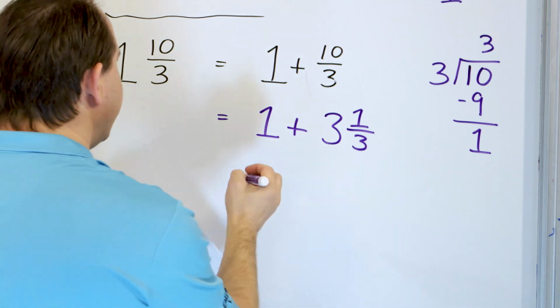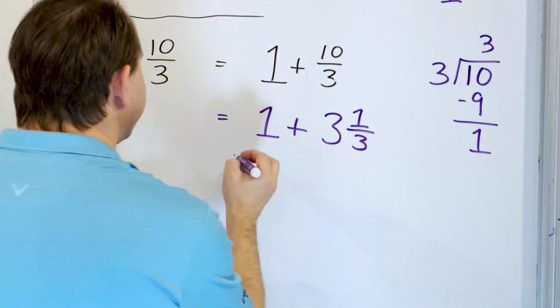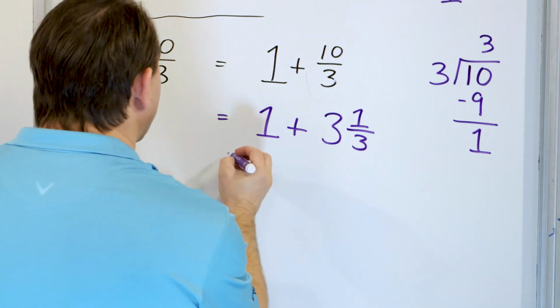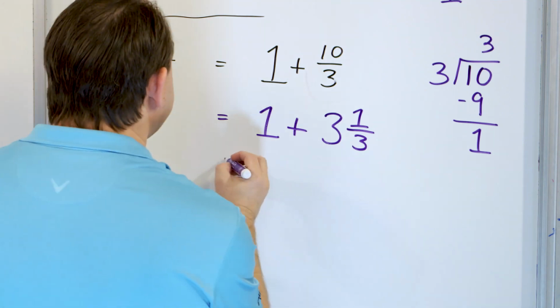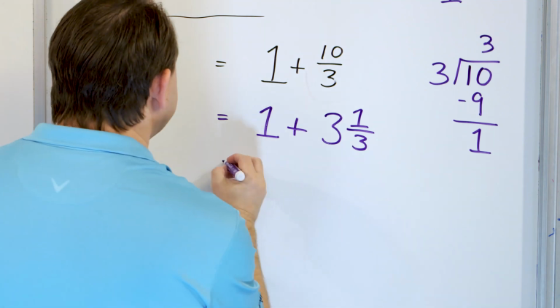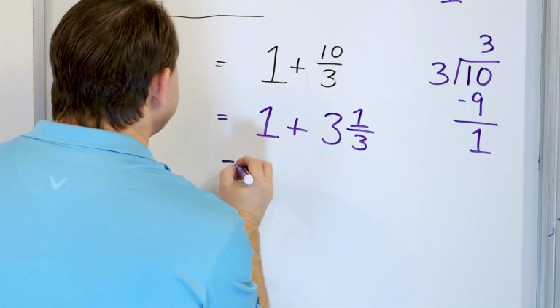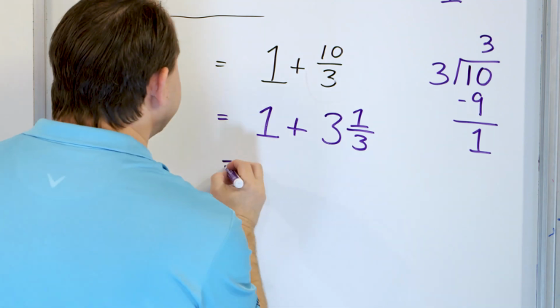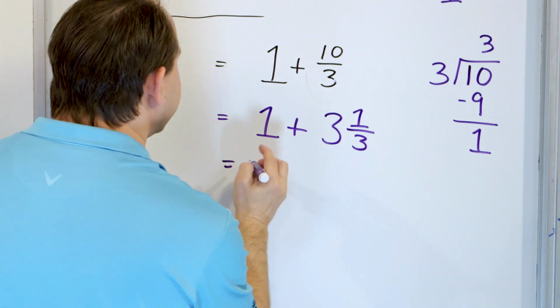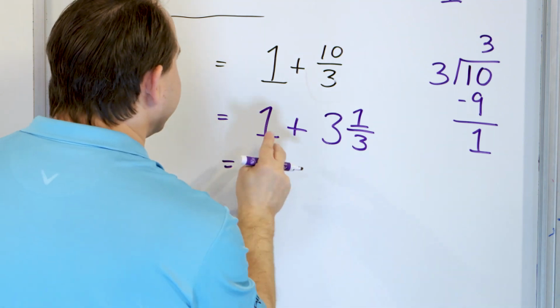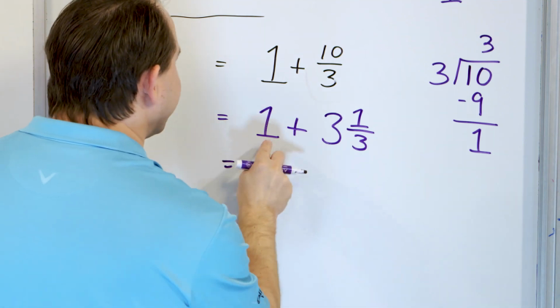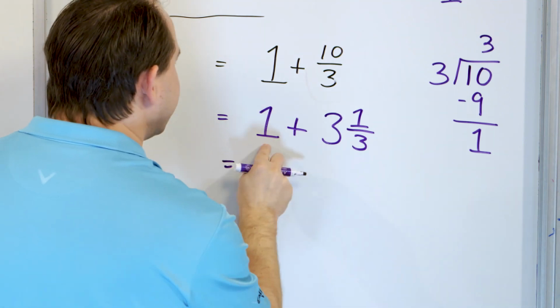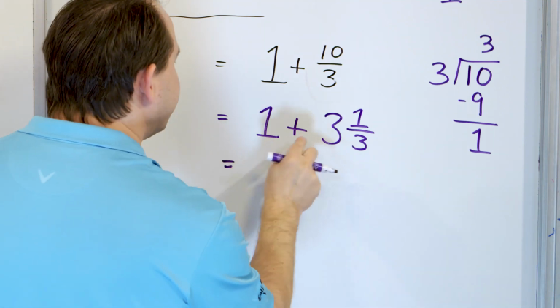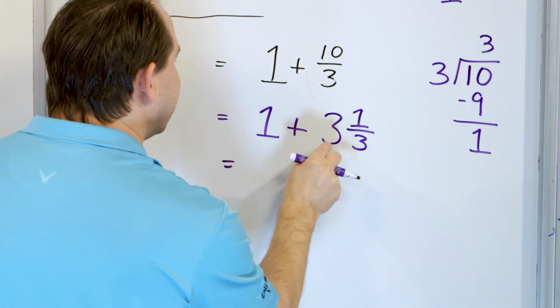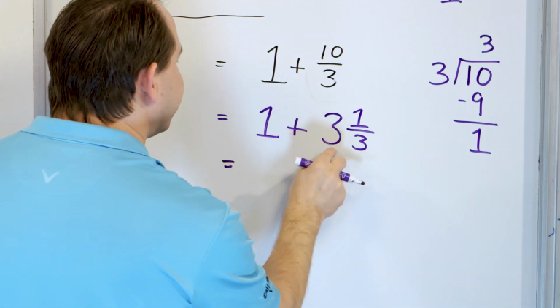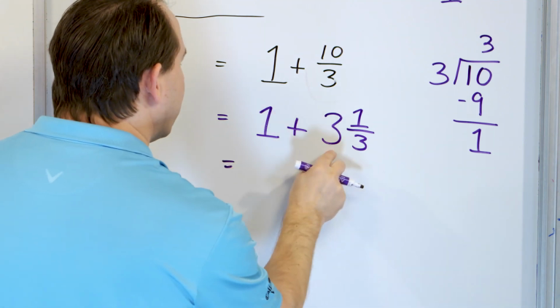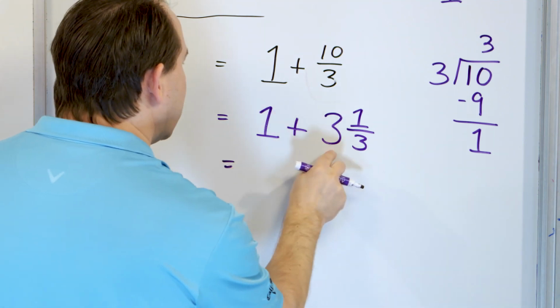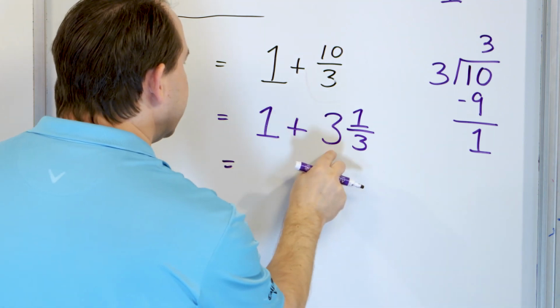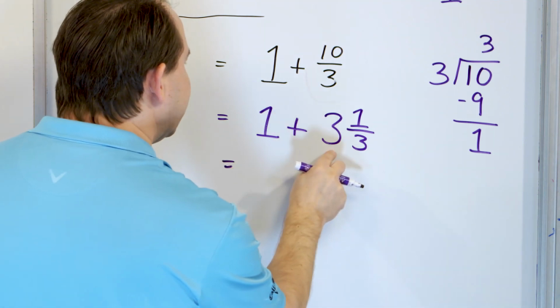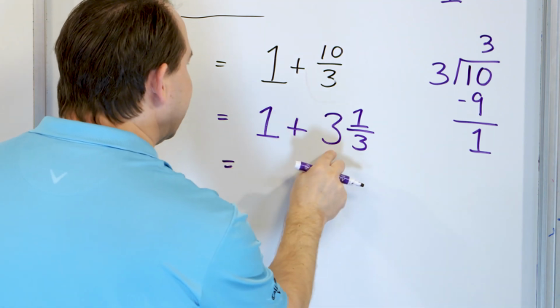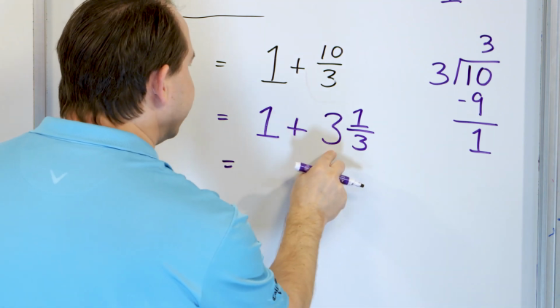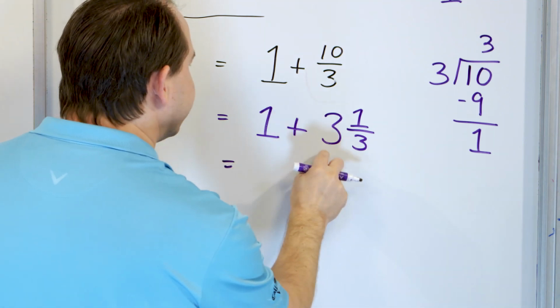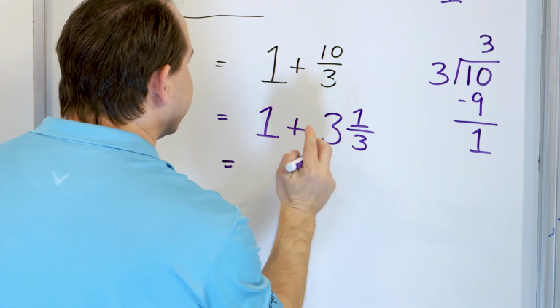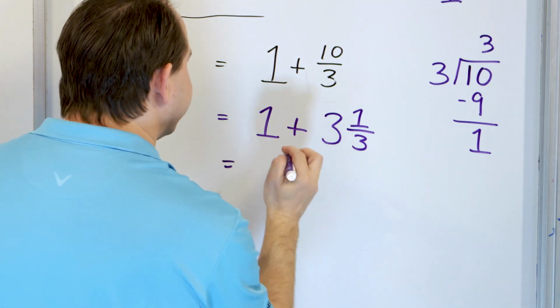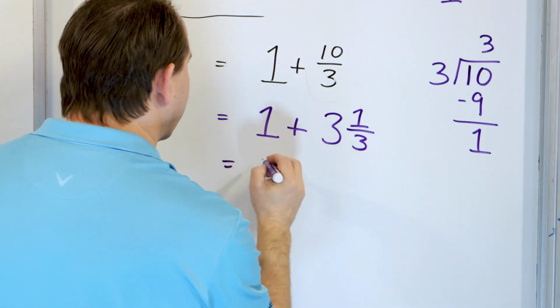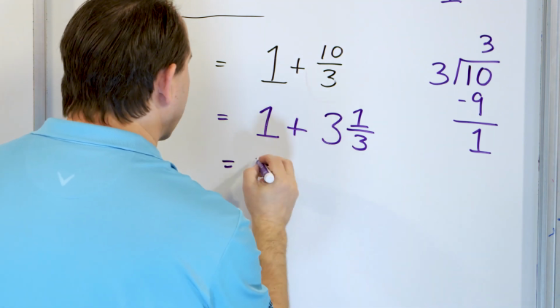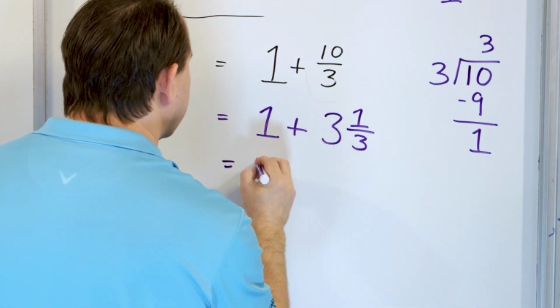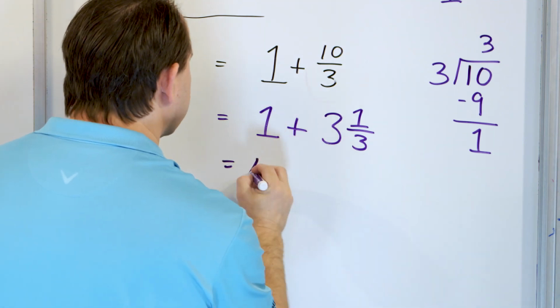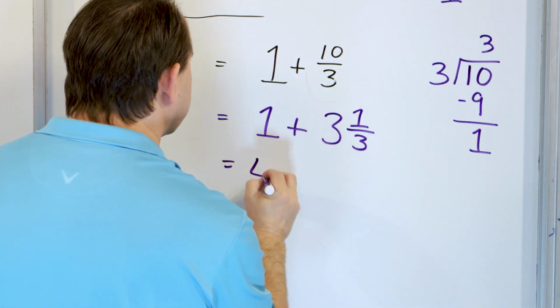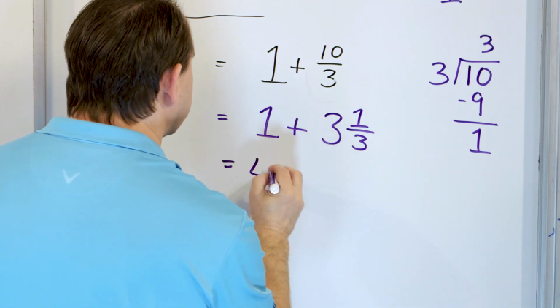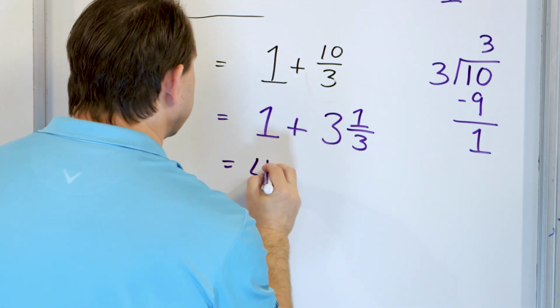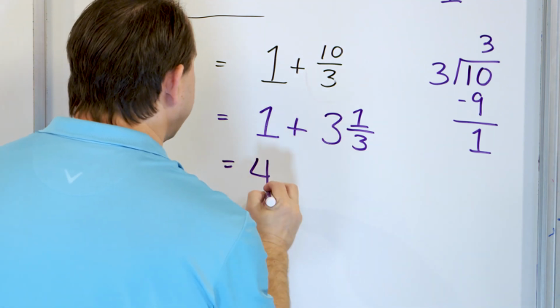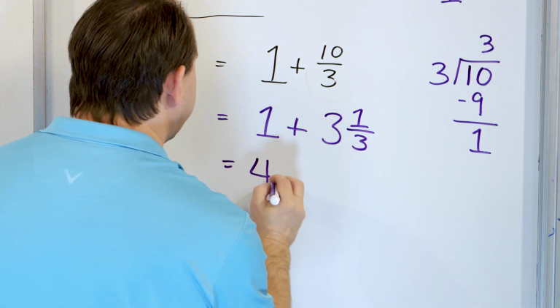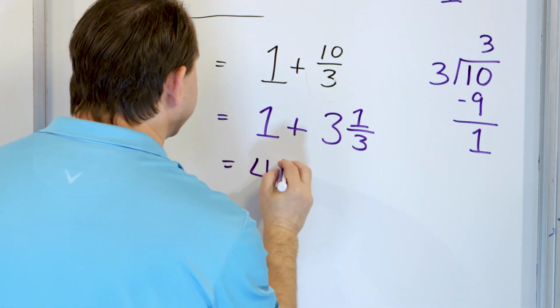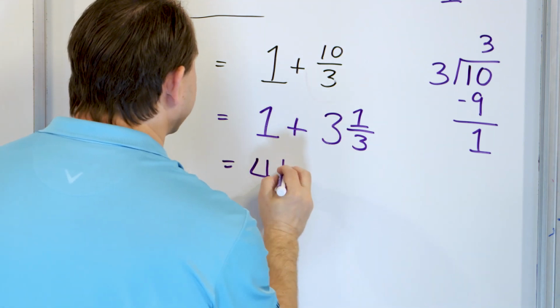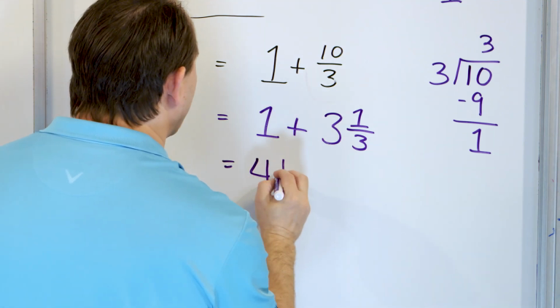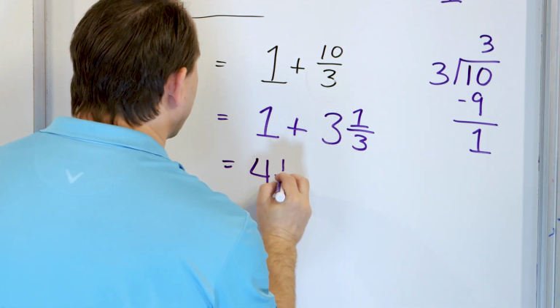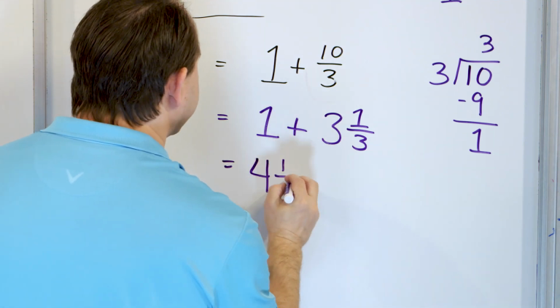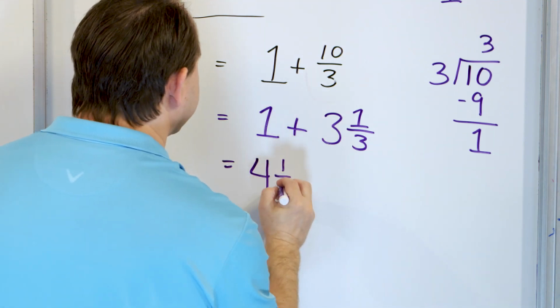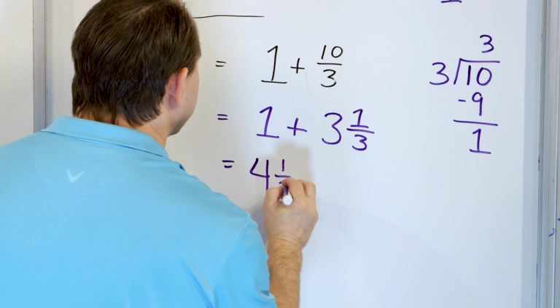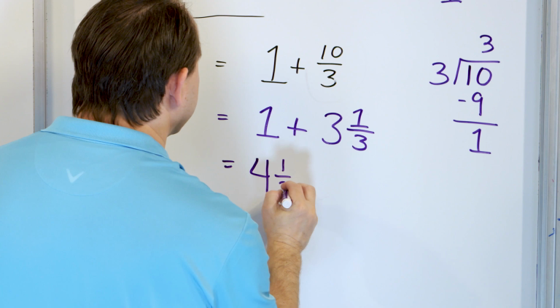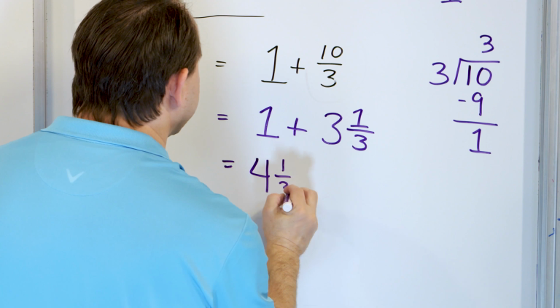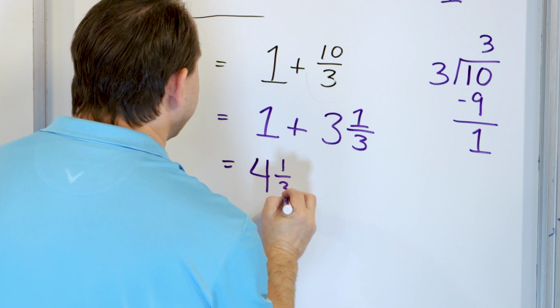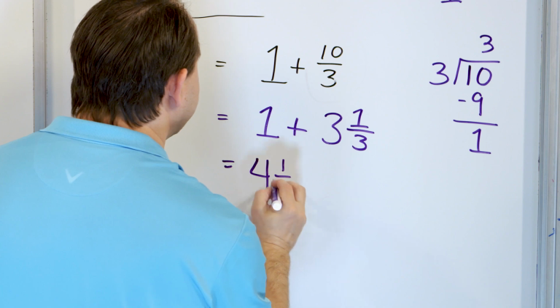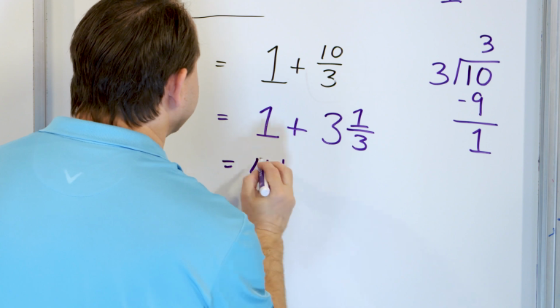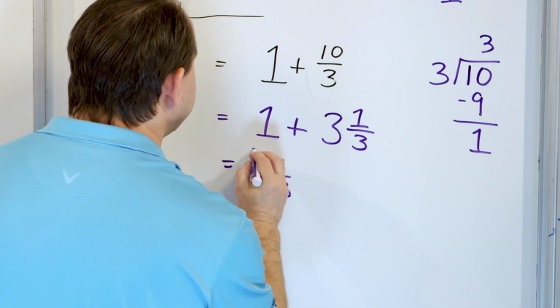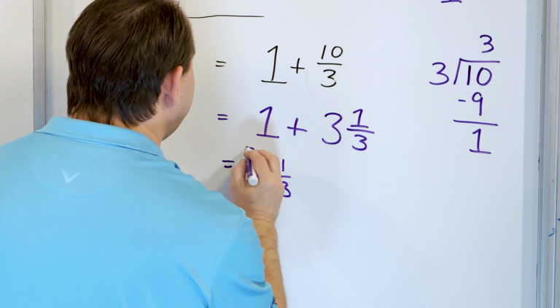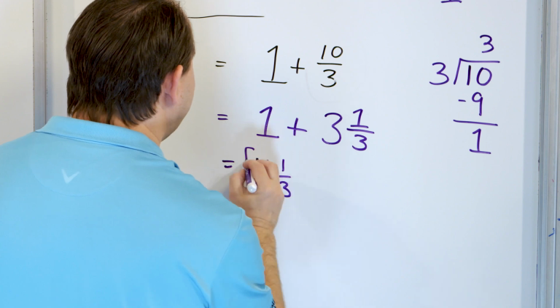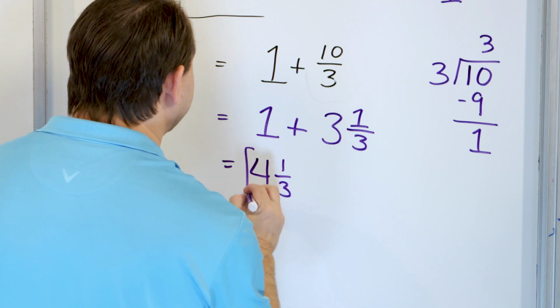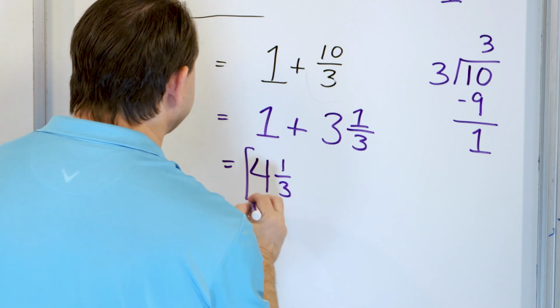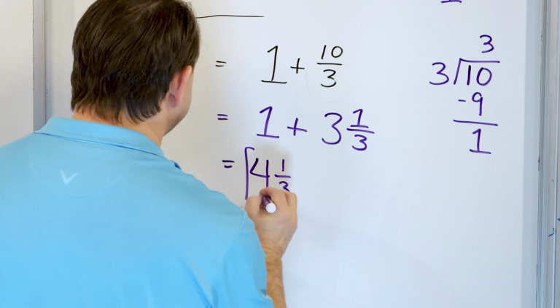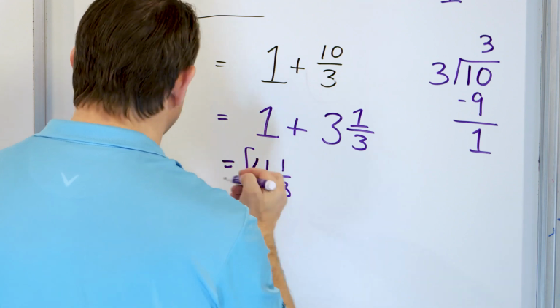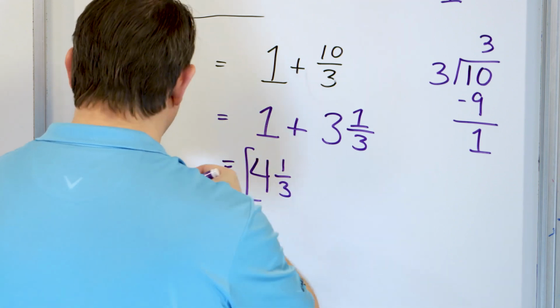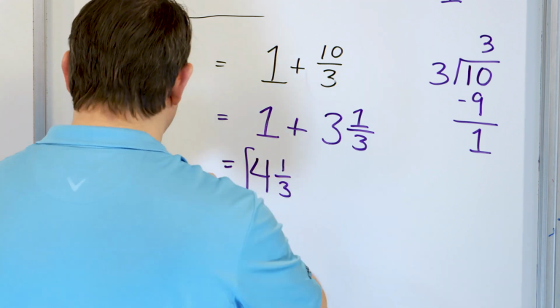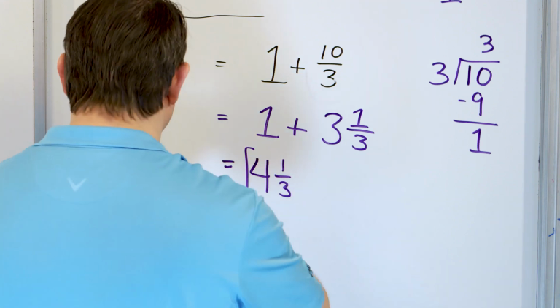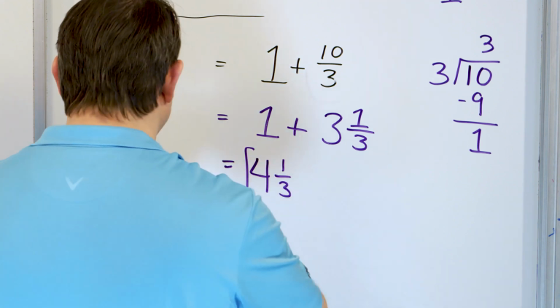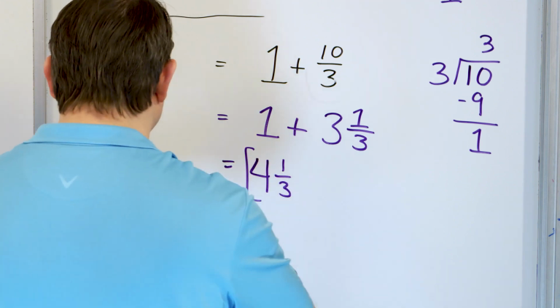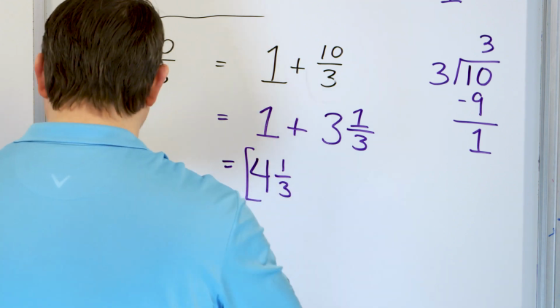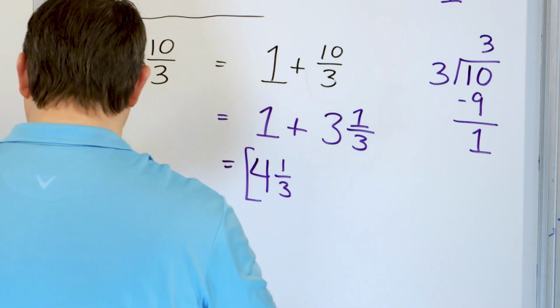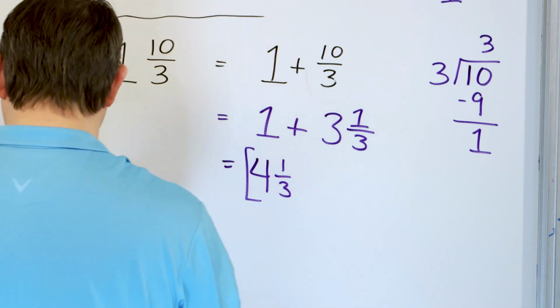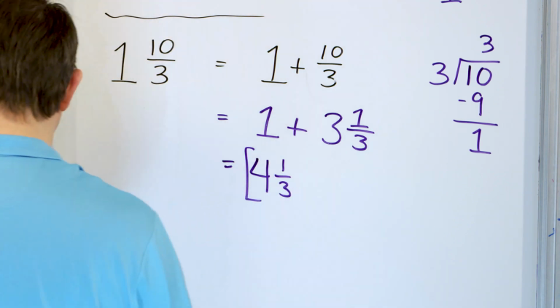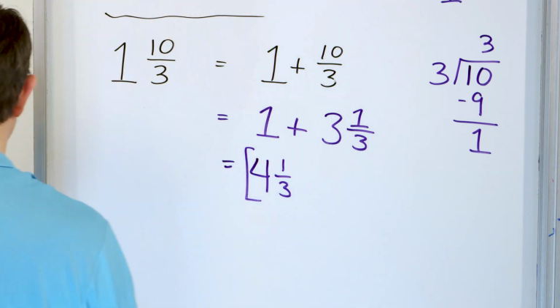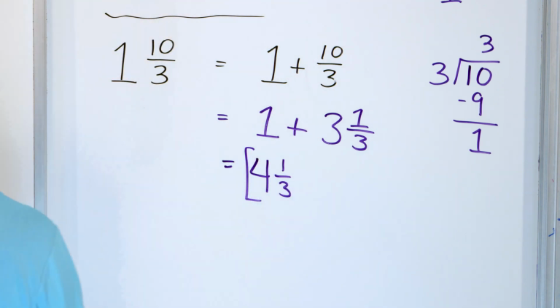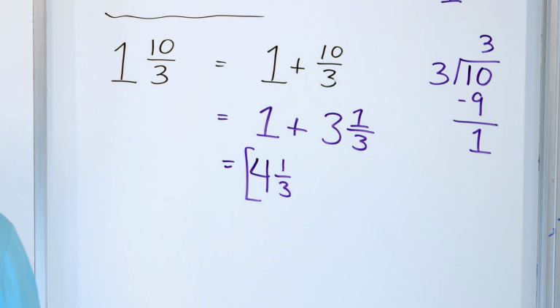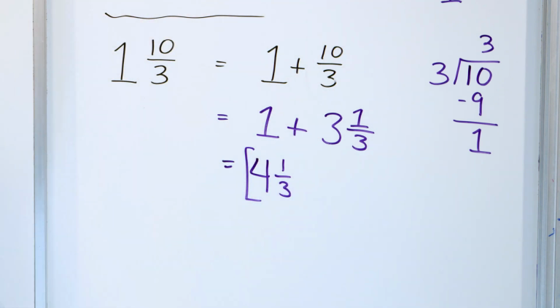Ten thirds goes three whole times with a remainder of one over the same denominator of three — that's three and a third. So we have one plus three and a third. Three plus one is four, and one third comes along. The answer is four and a third.